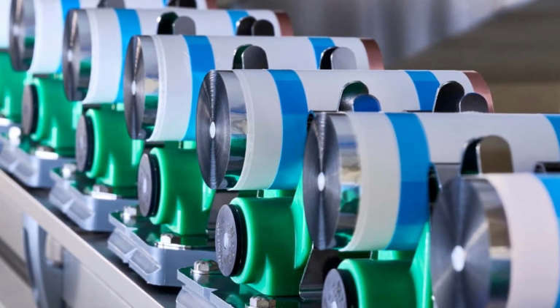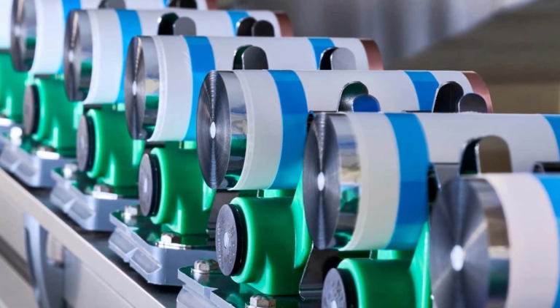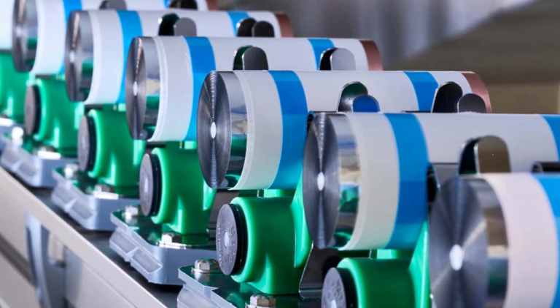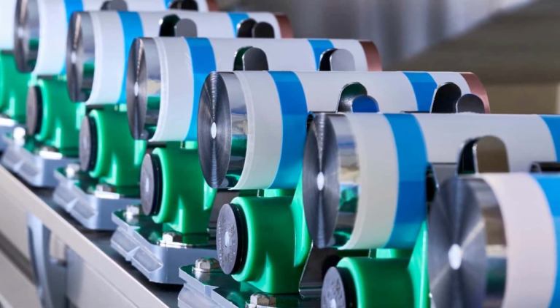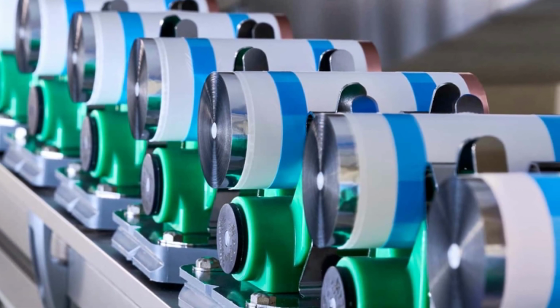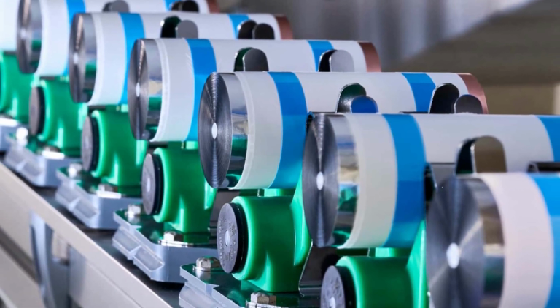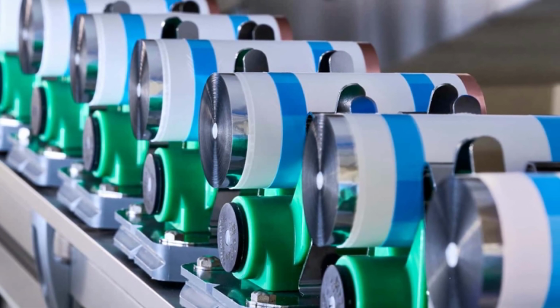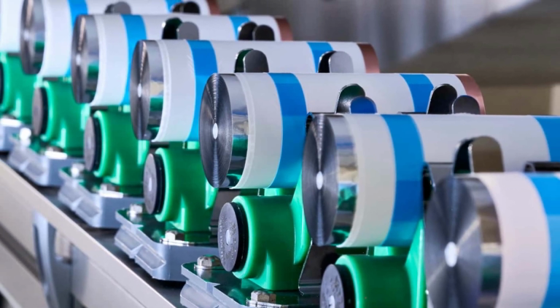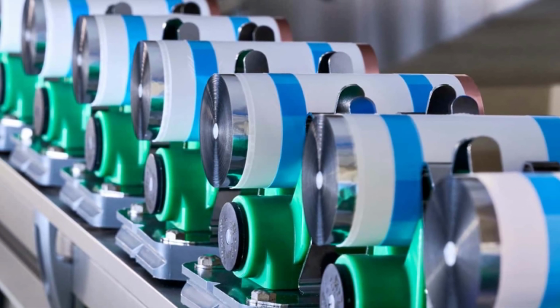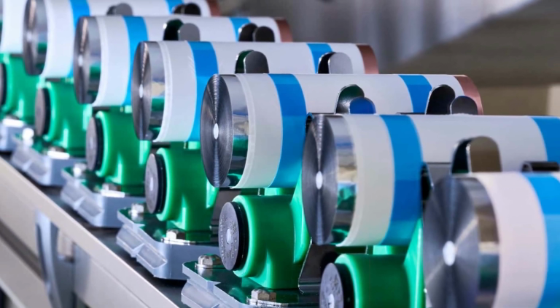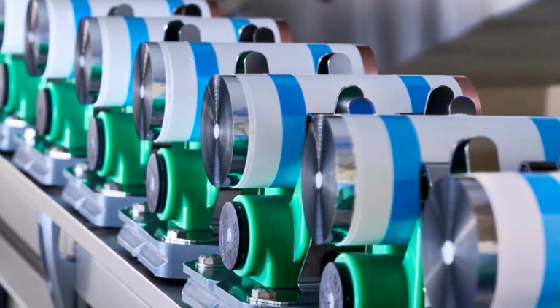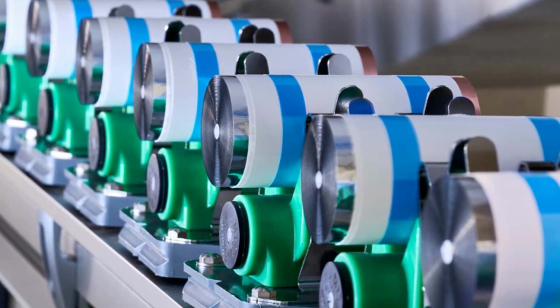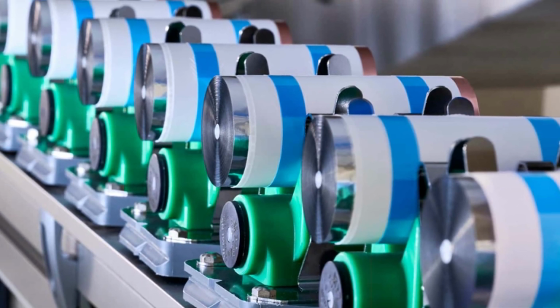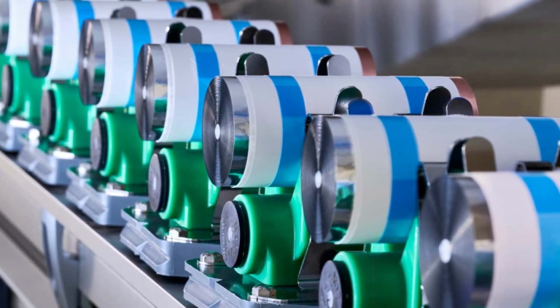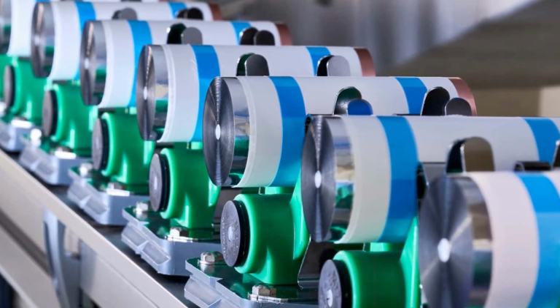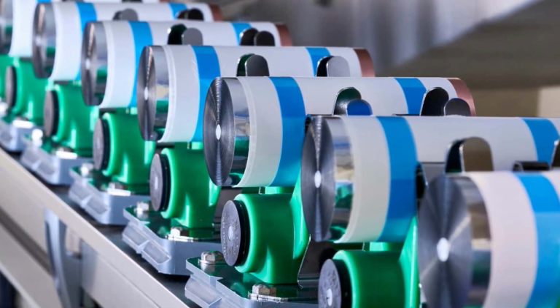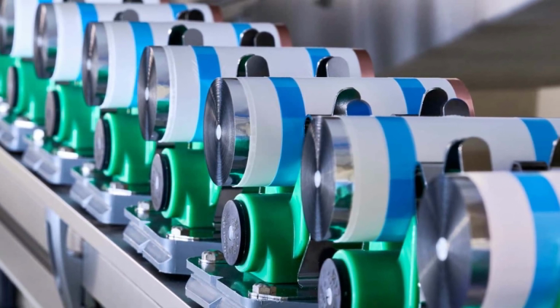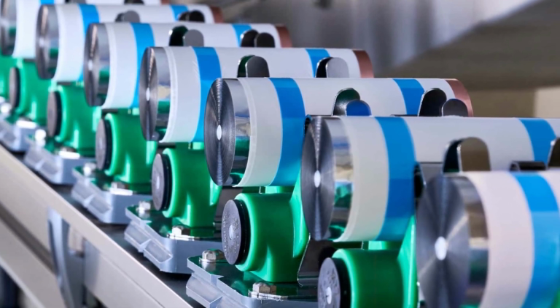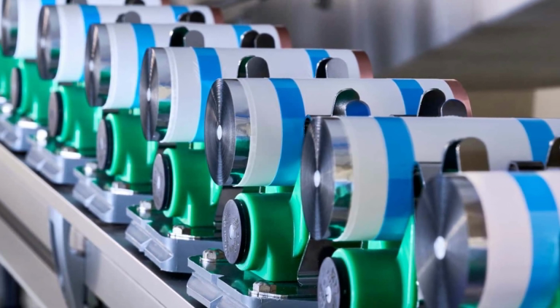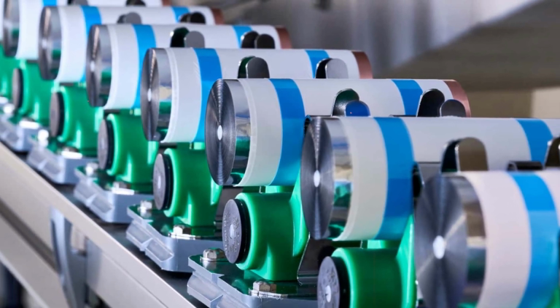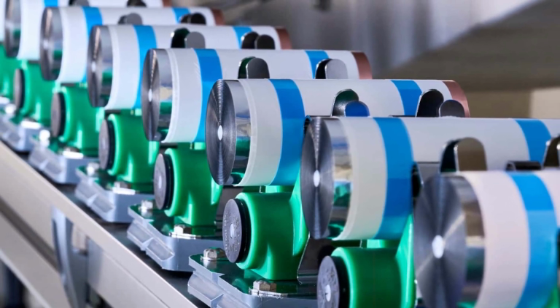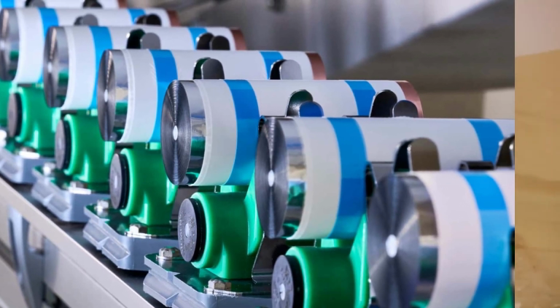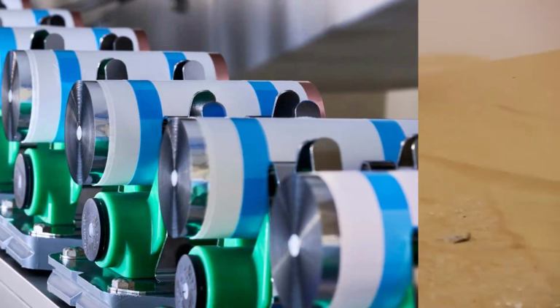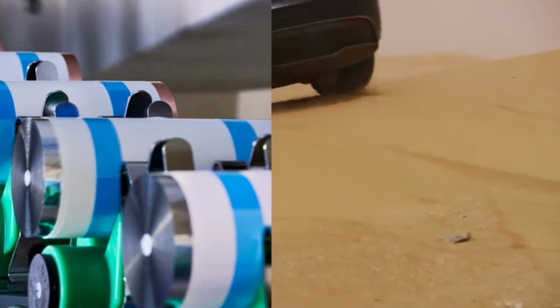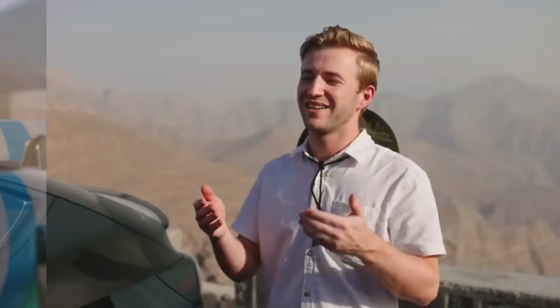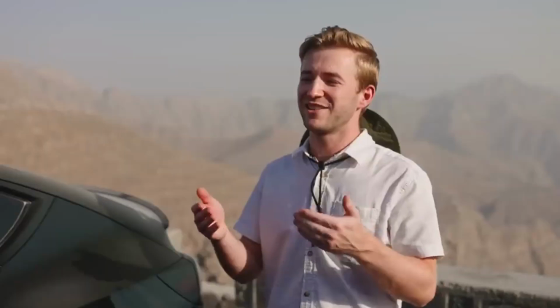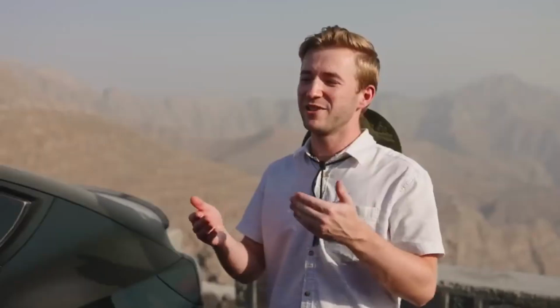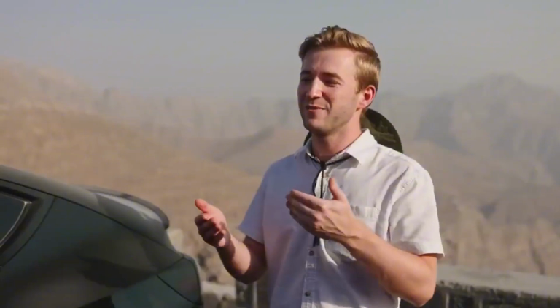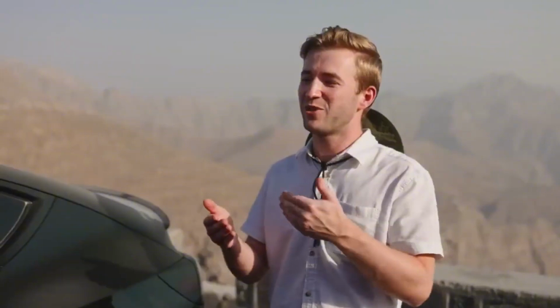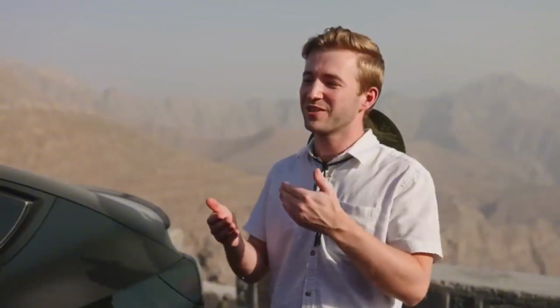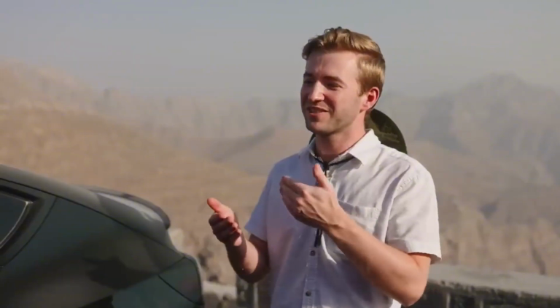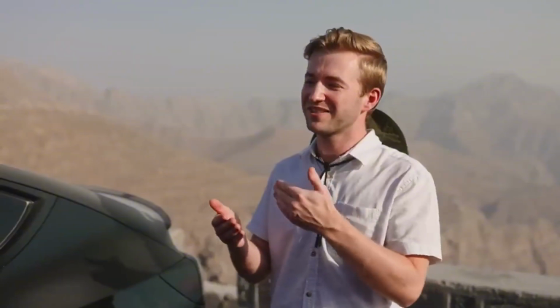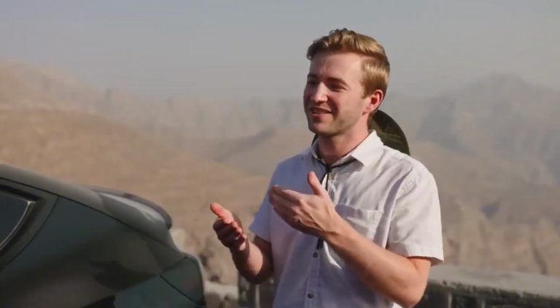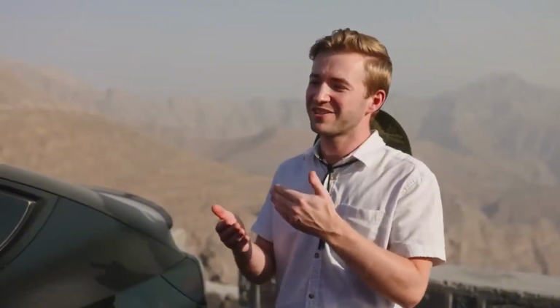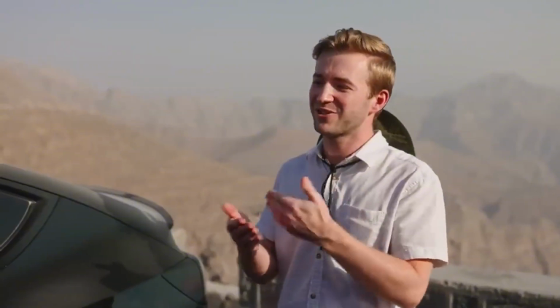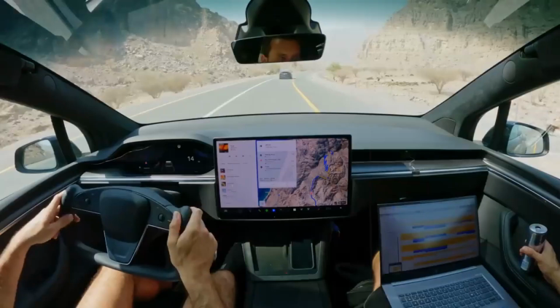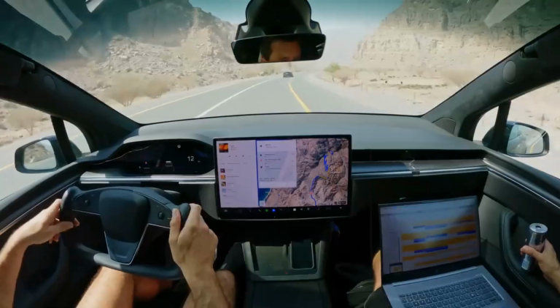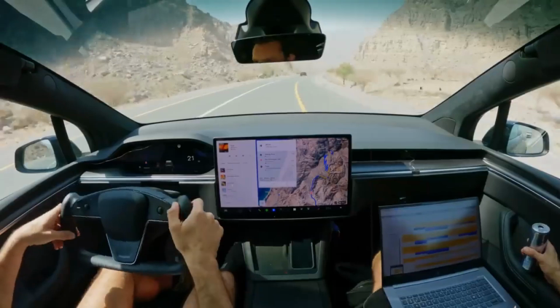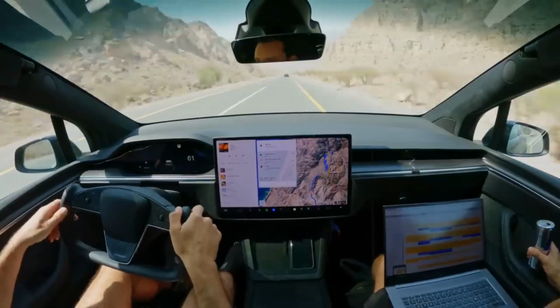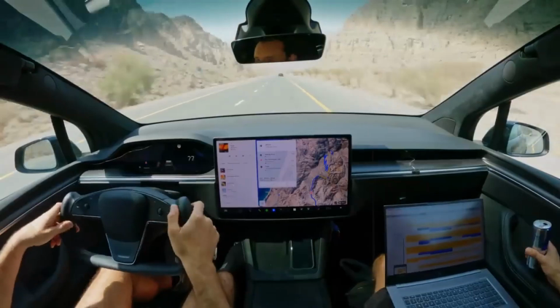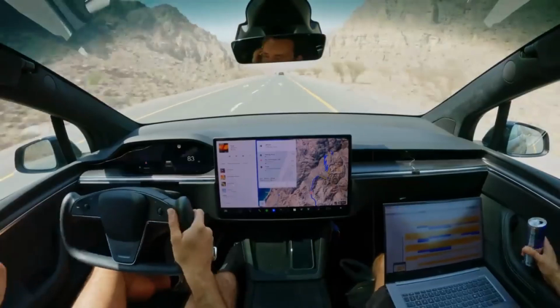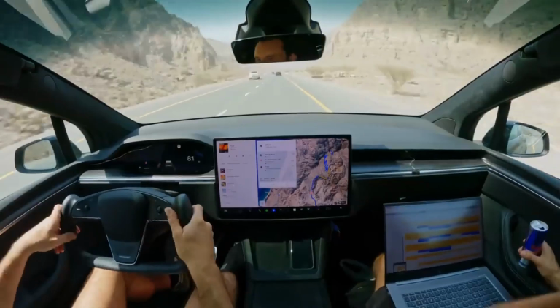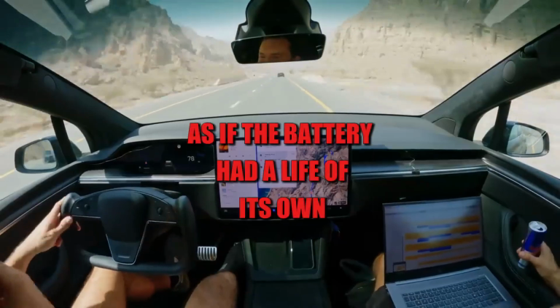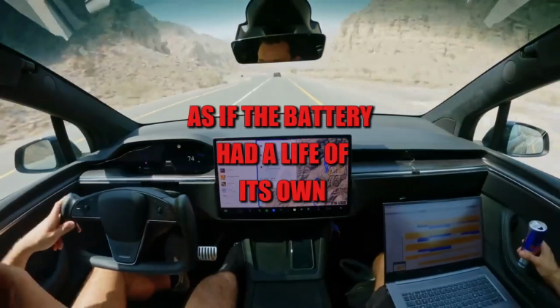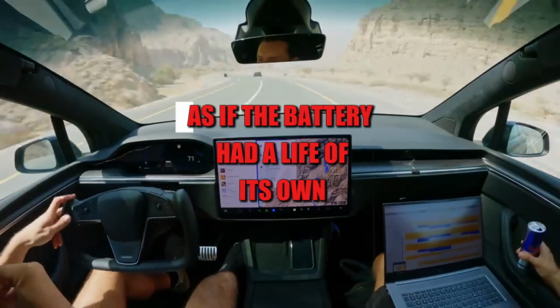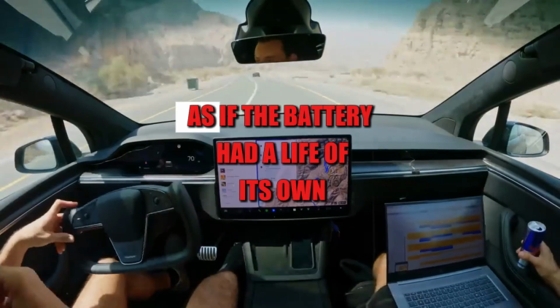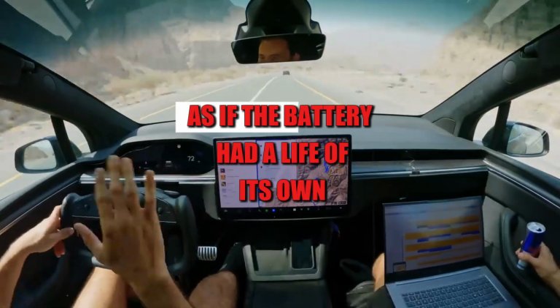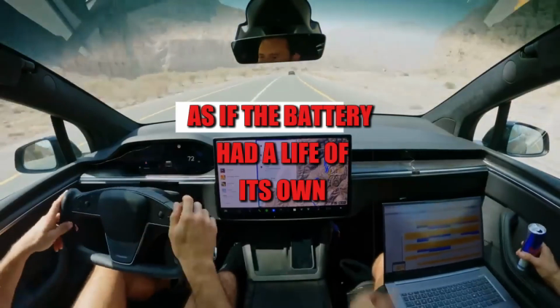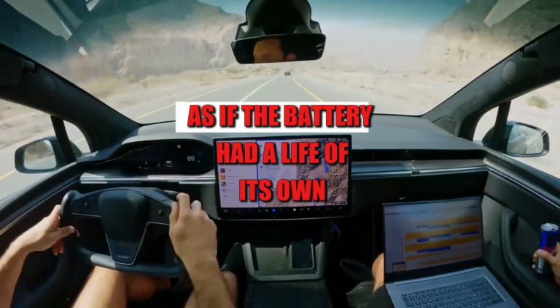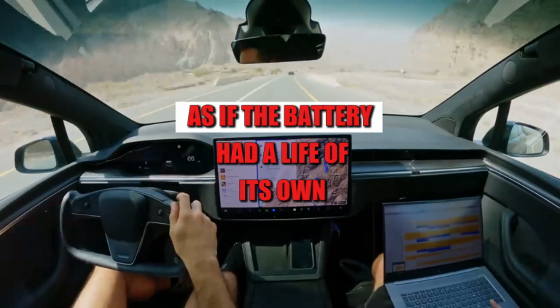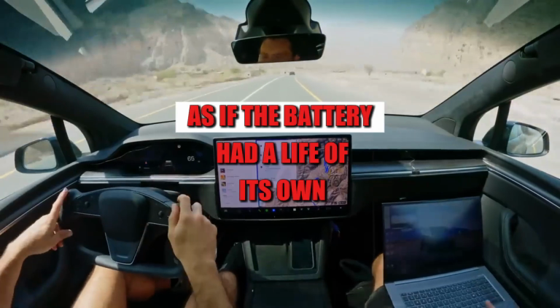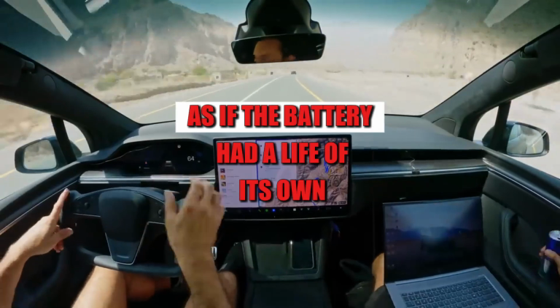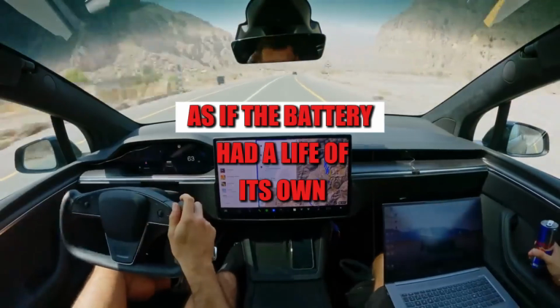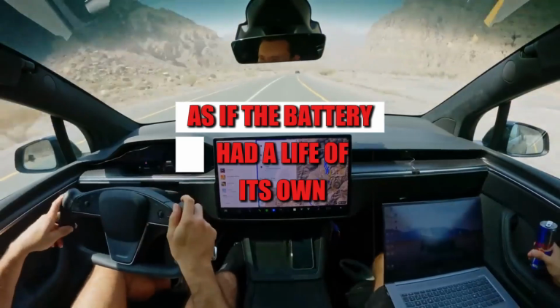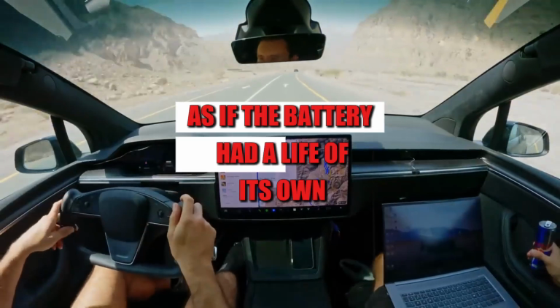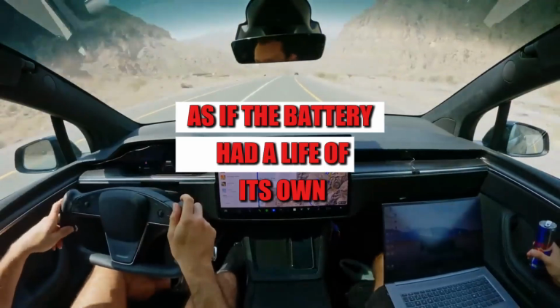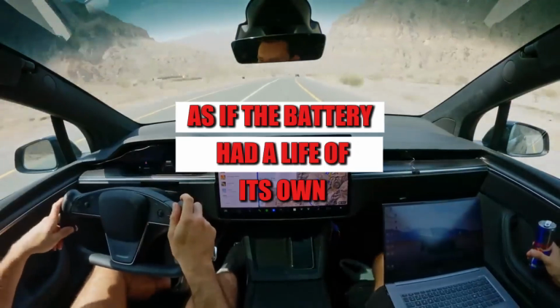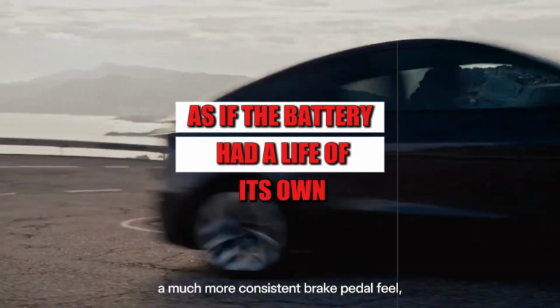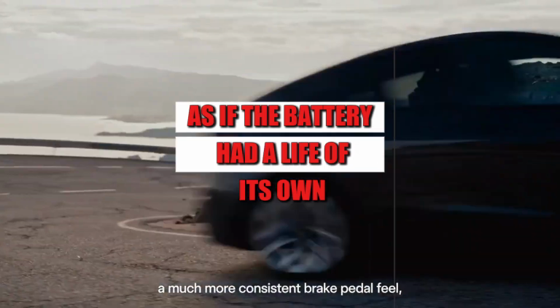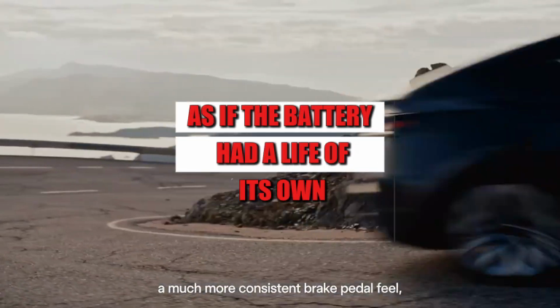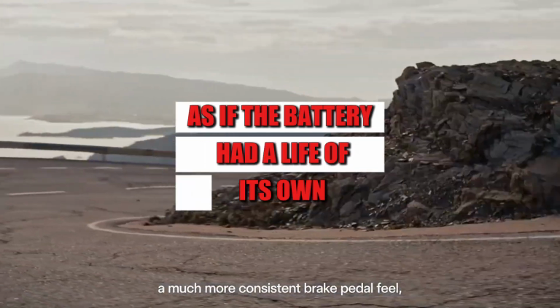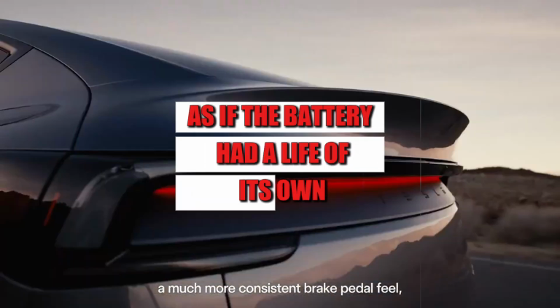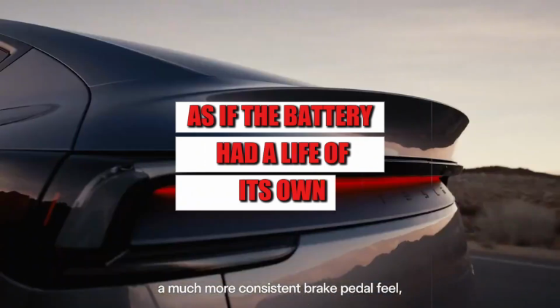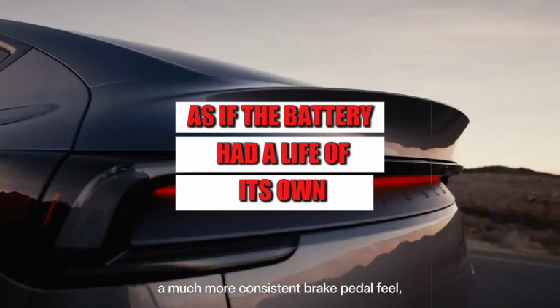Here, the flow is continuous, fluid, and well-distributed, as if the battery had a life of its own.